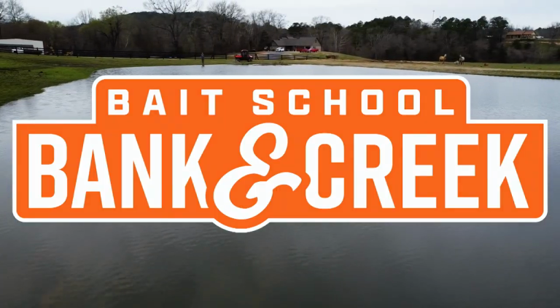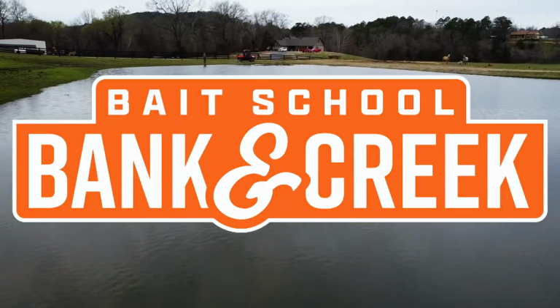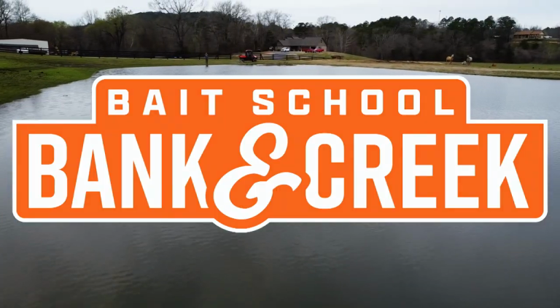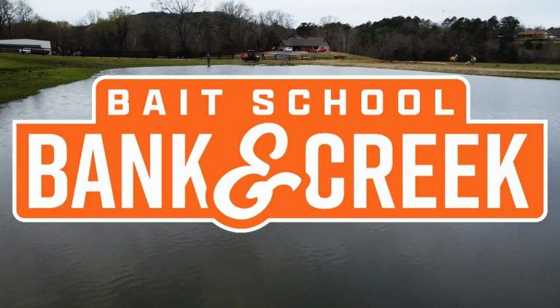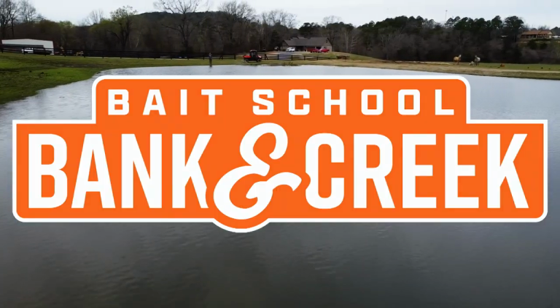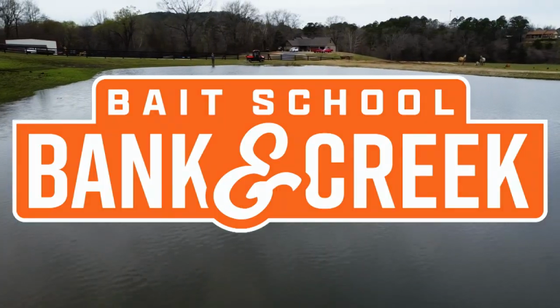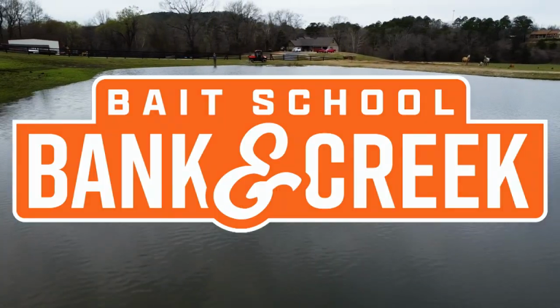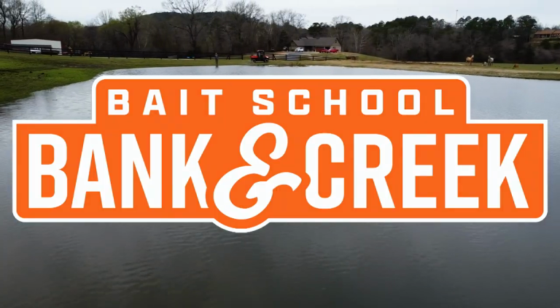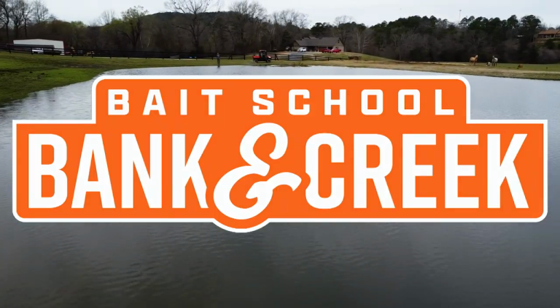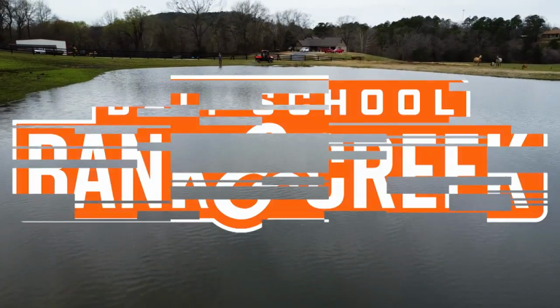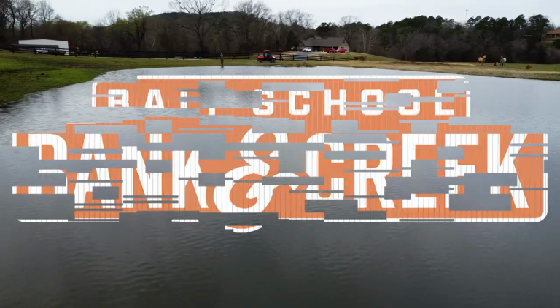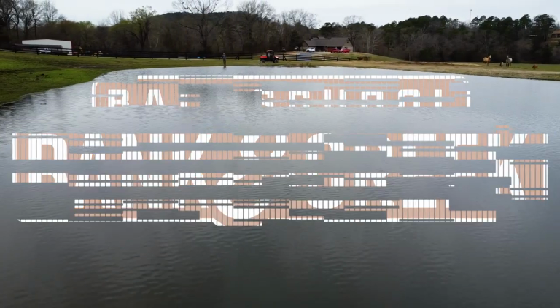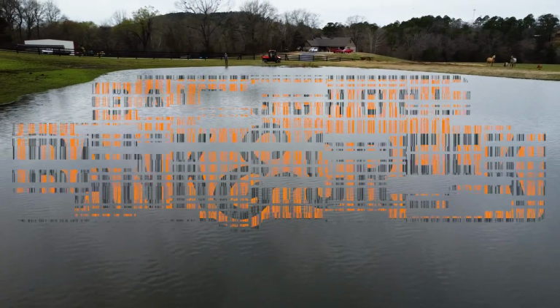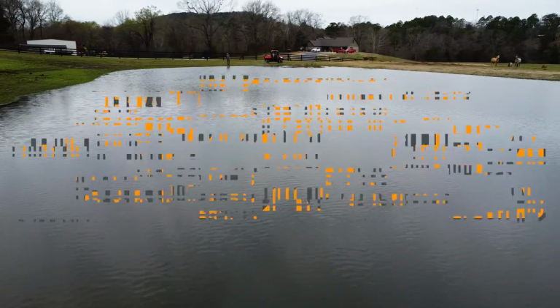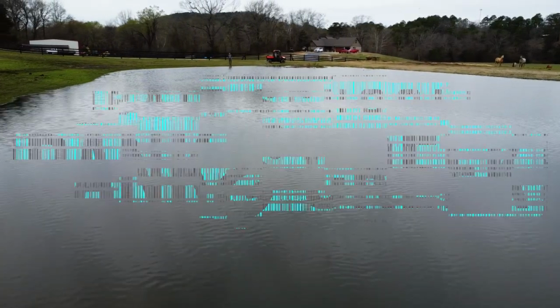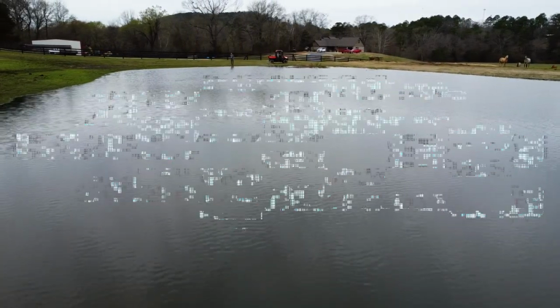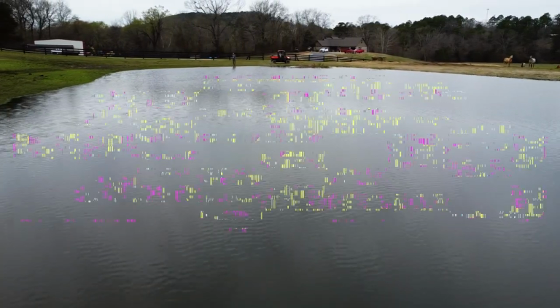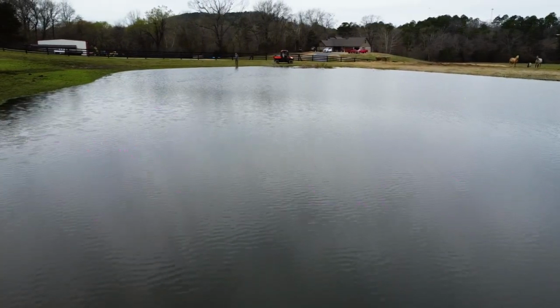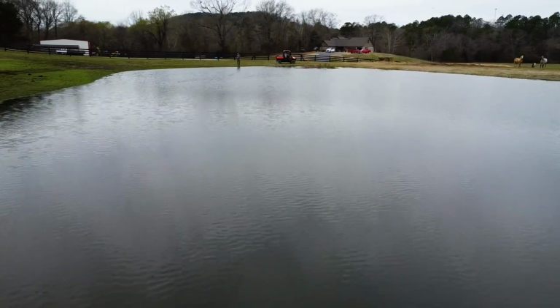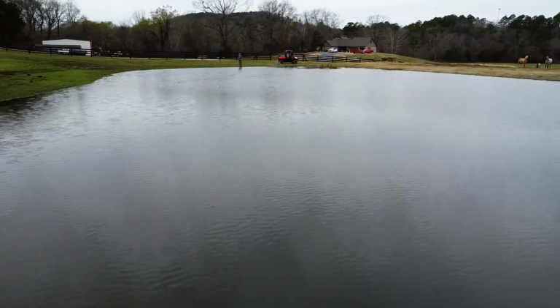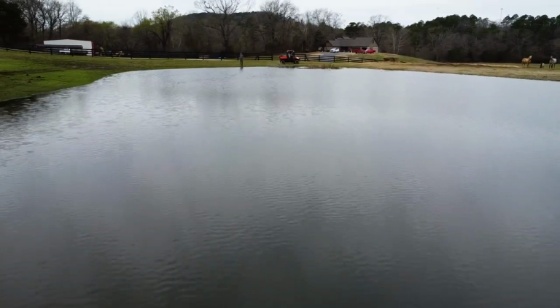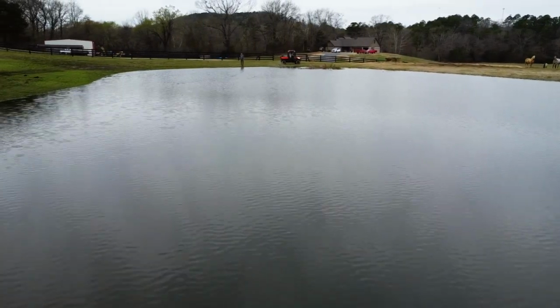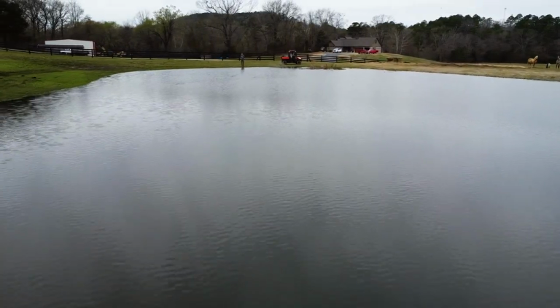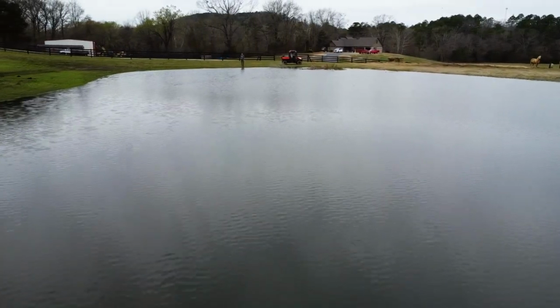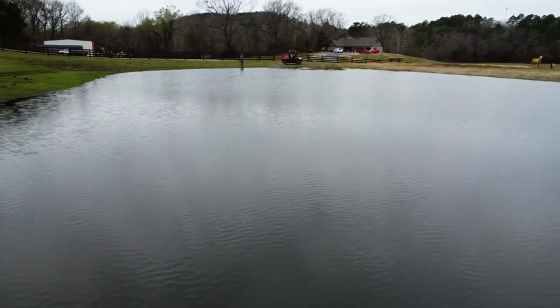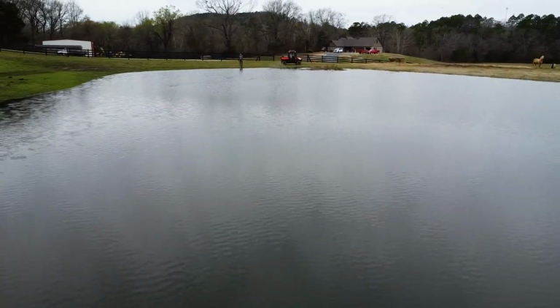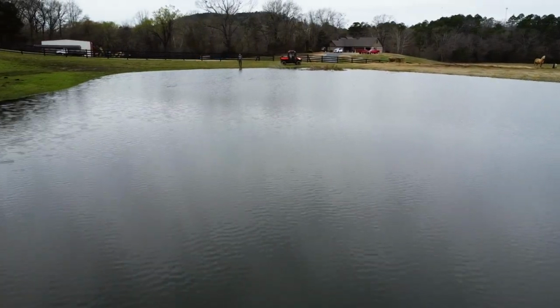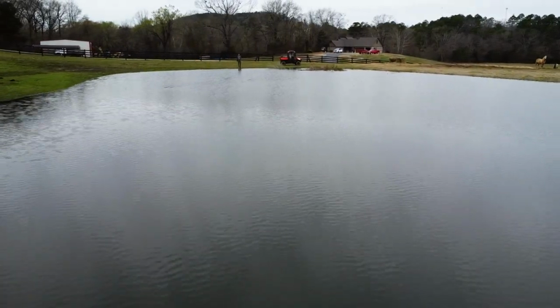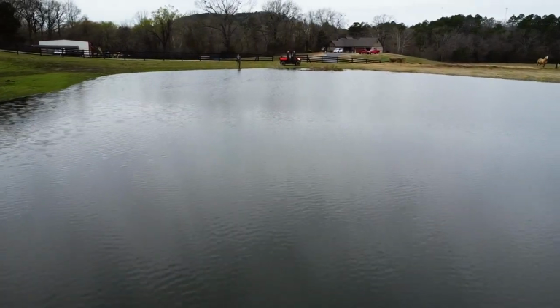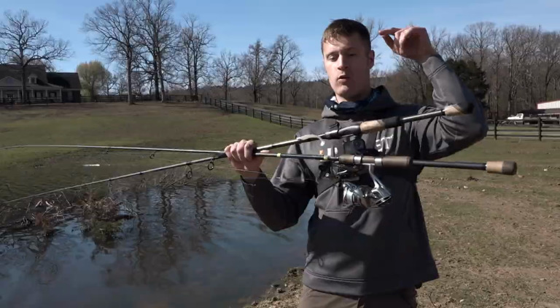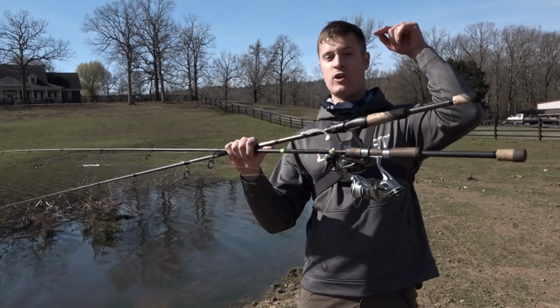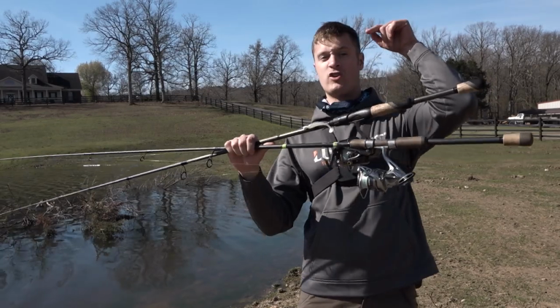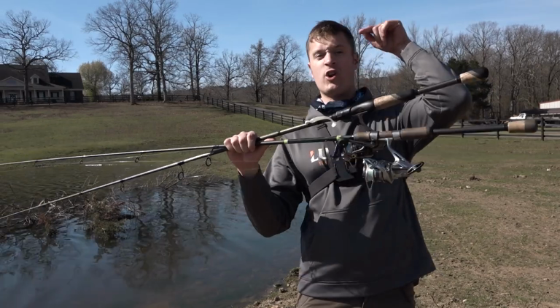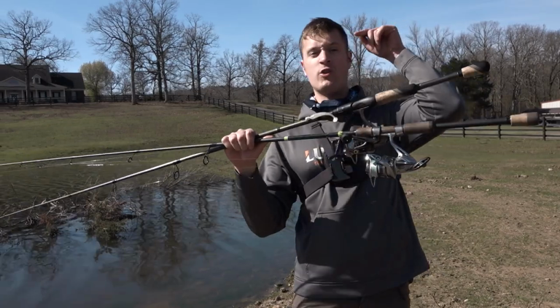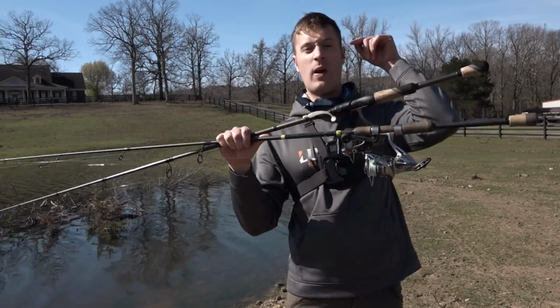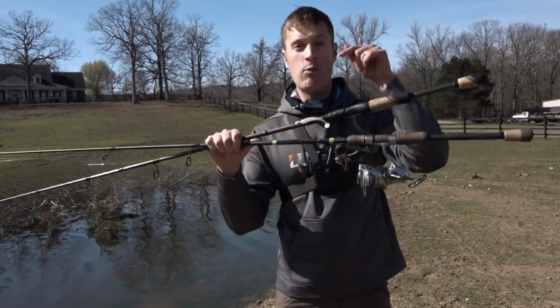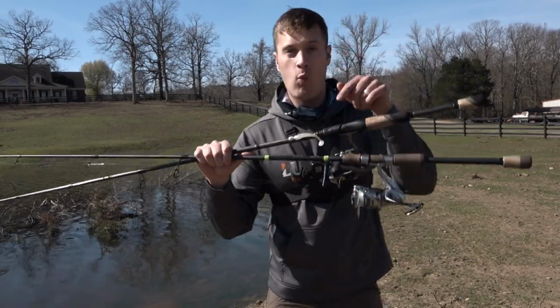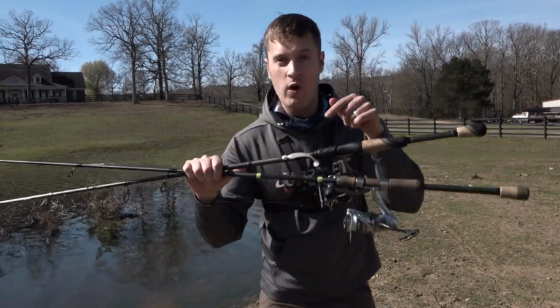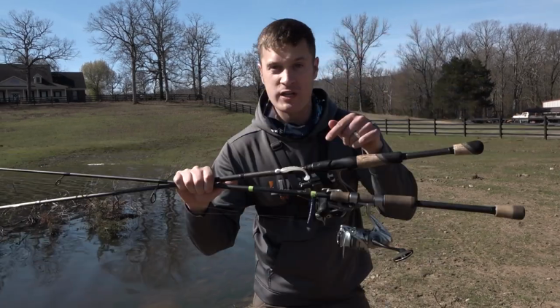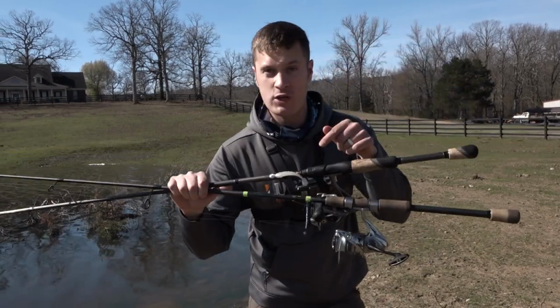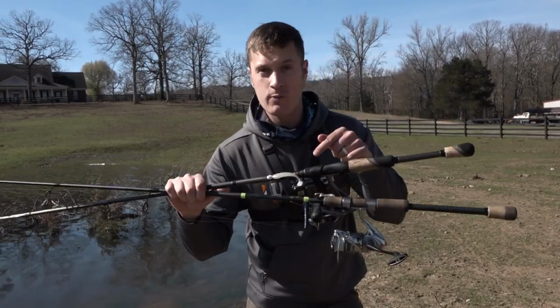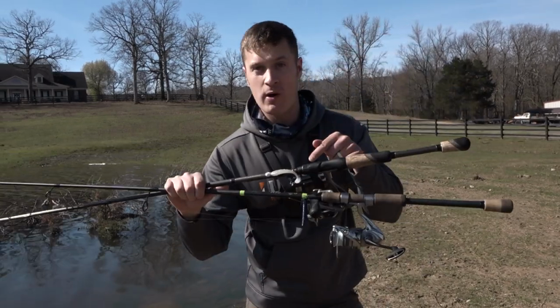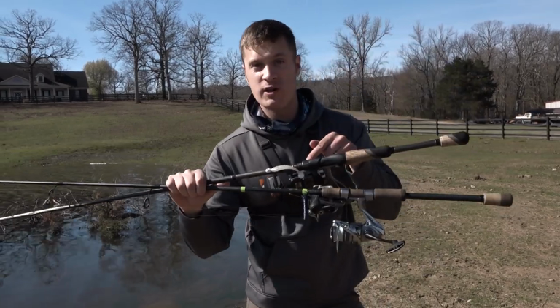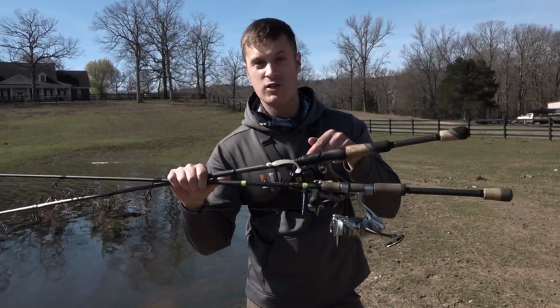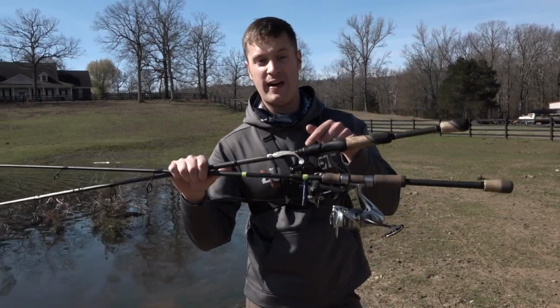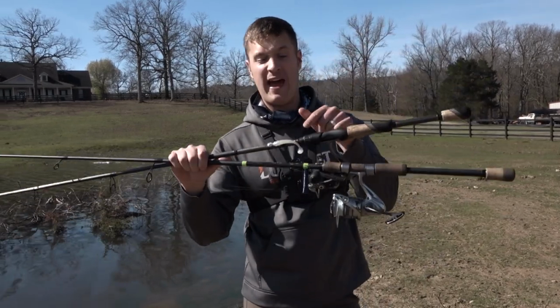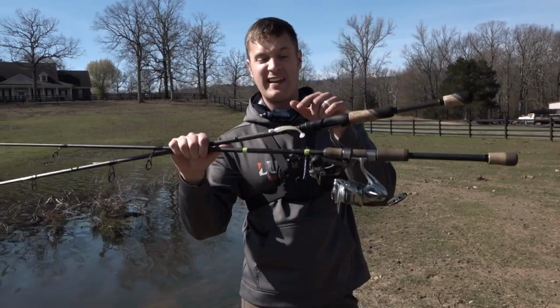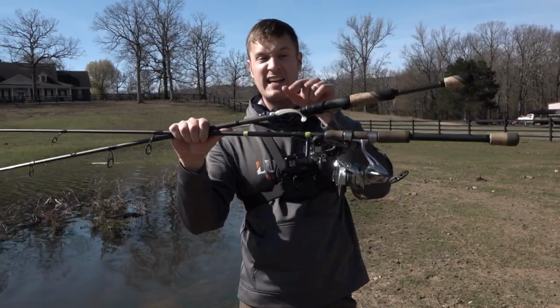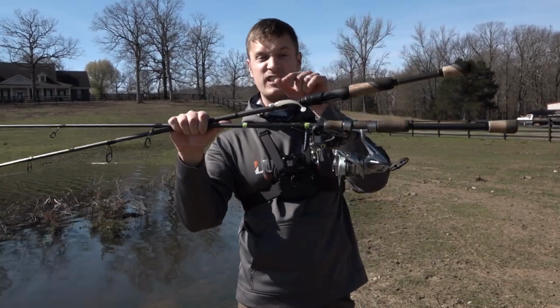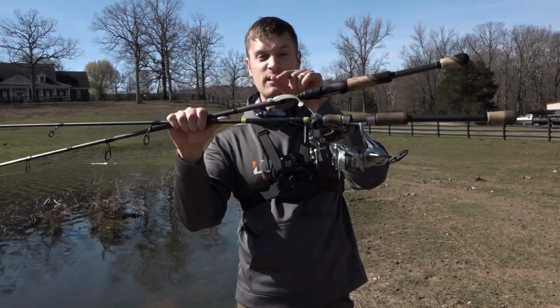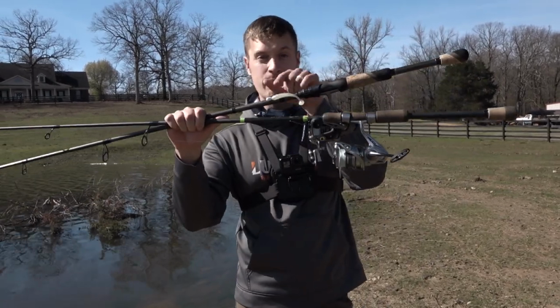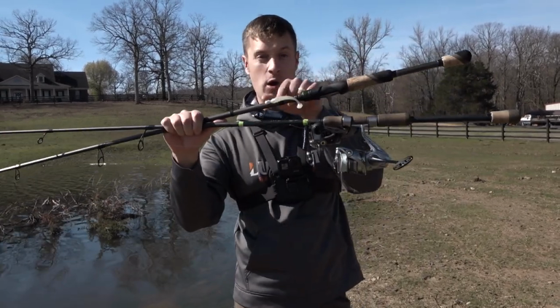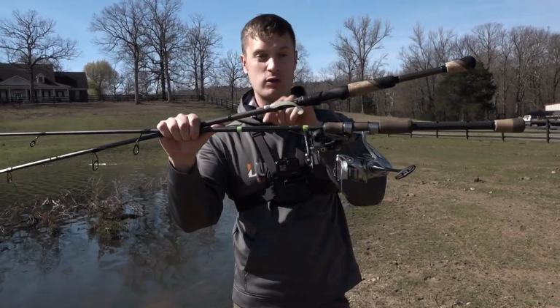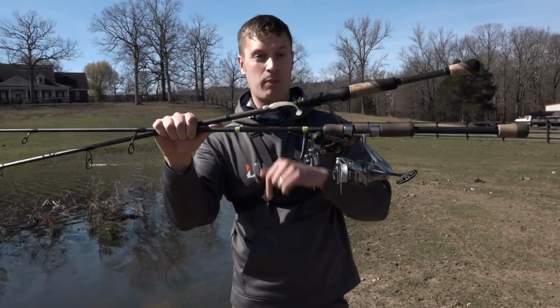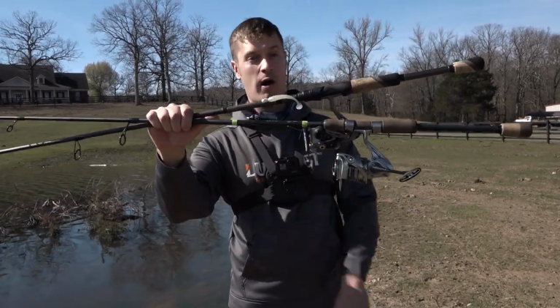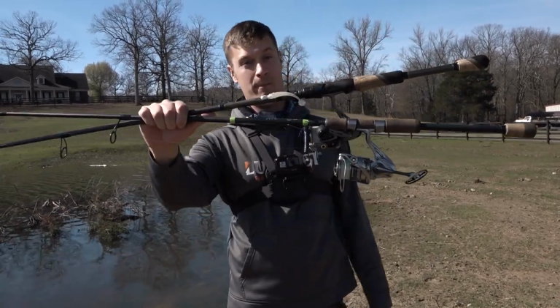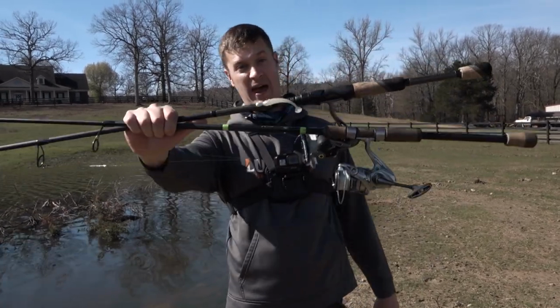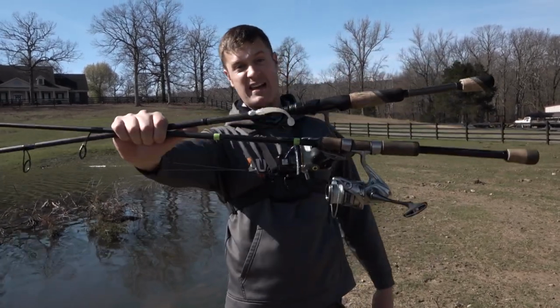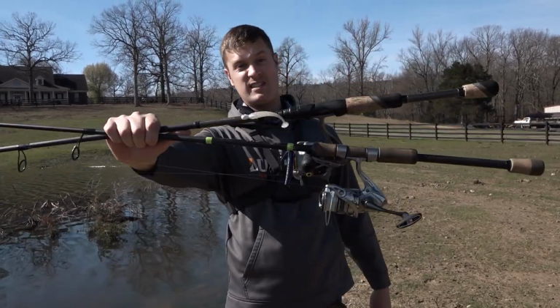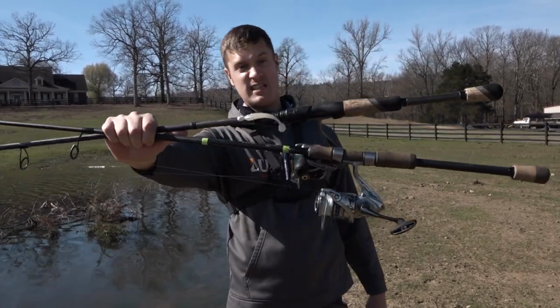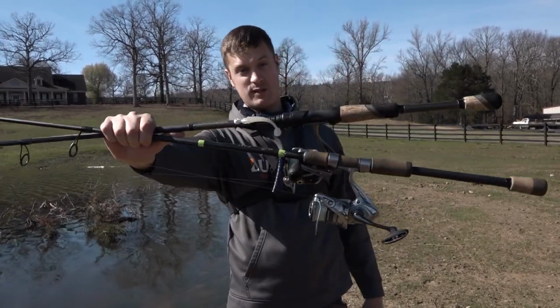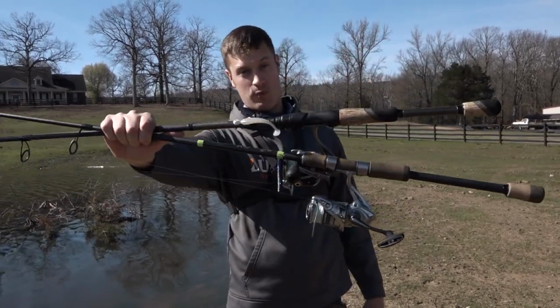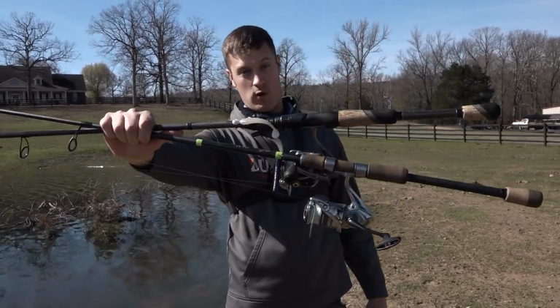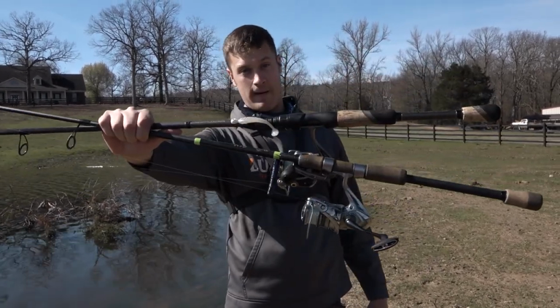Welcome back to Banking Creek Fishing. Davey and I today are pond fishing and we're going to show you a one-two punch on how to catch the most pond bass this spring.